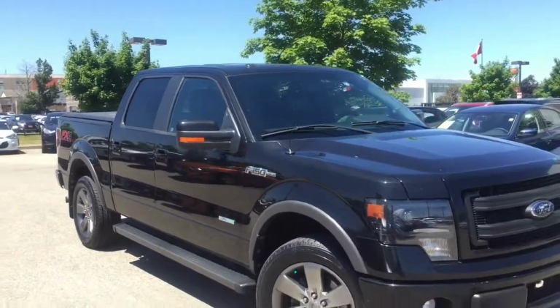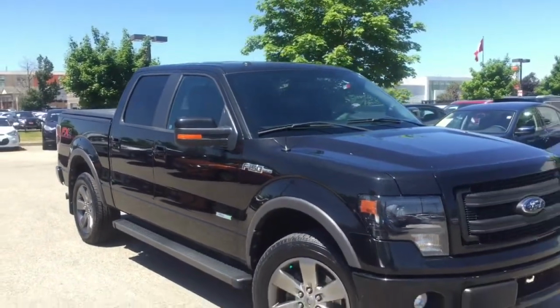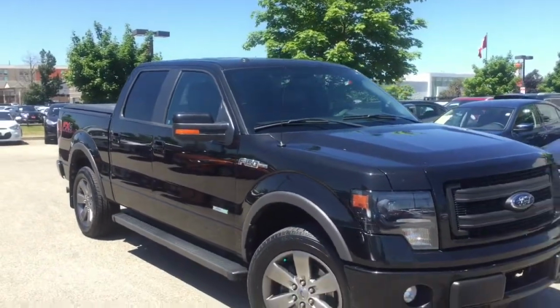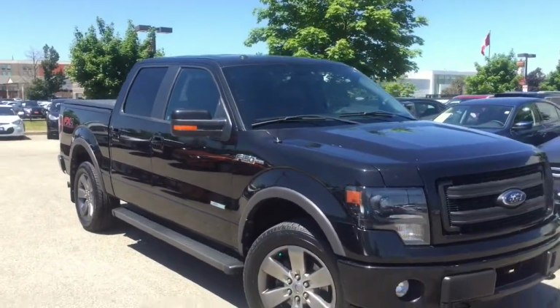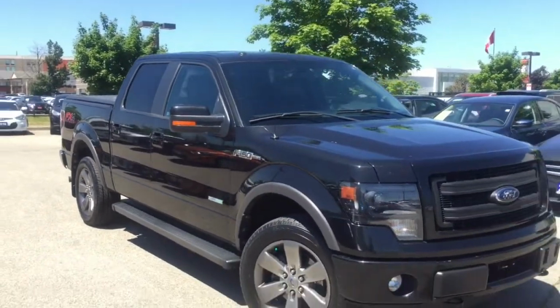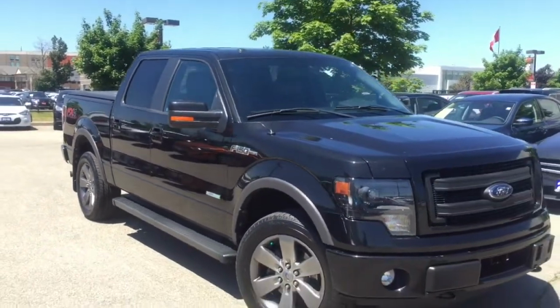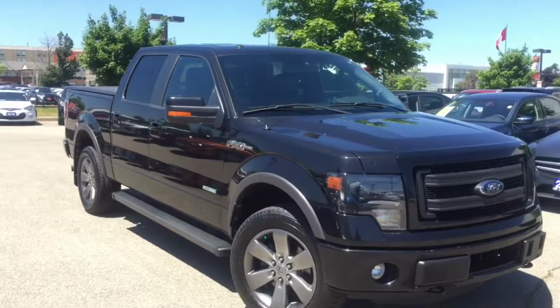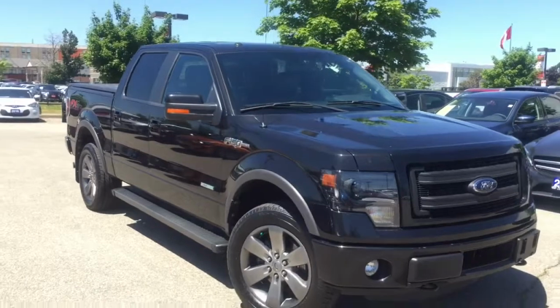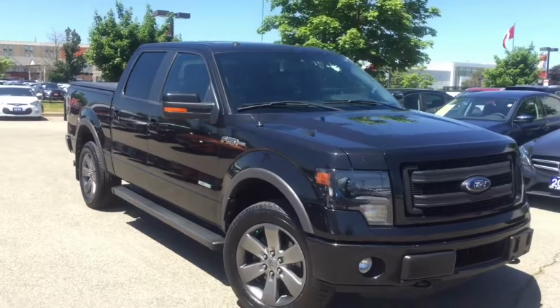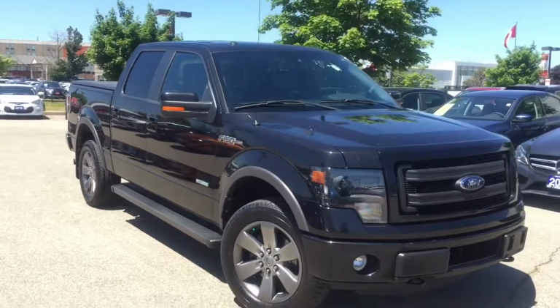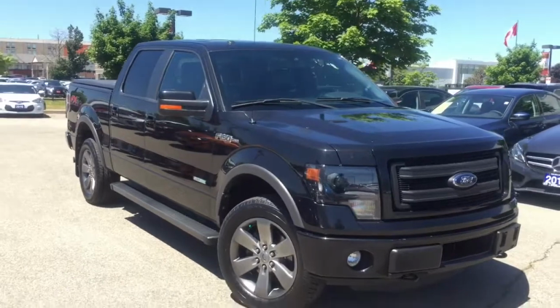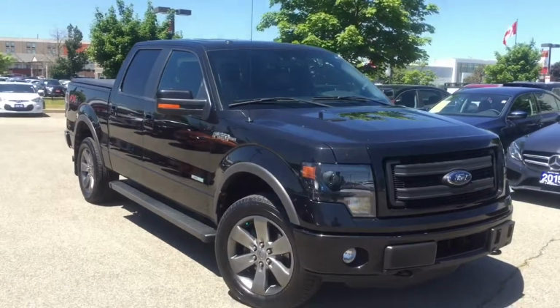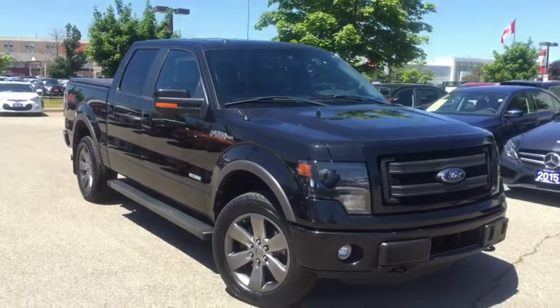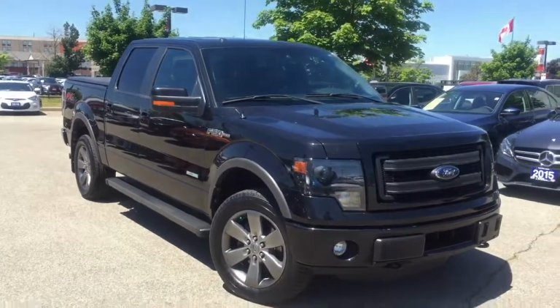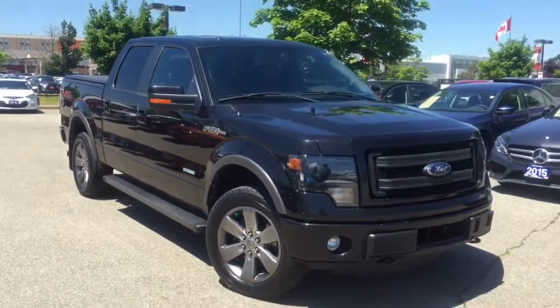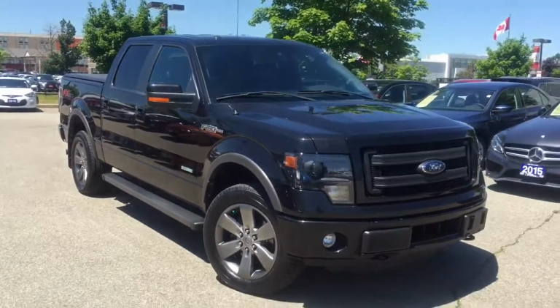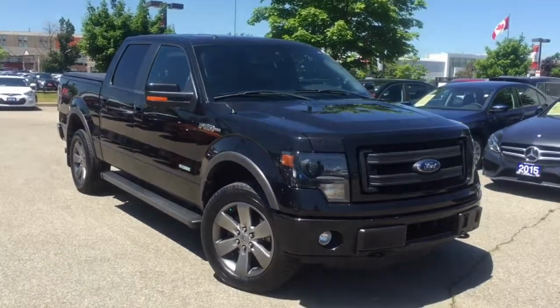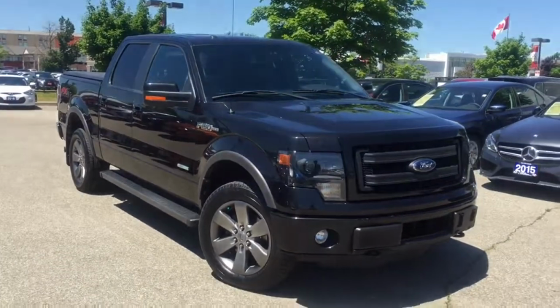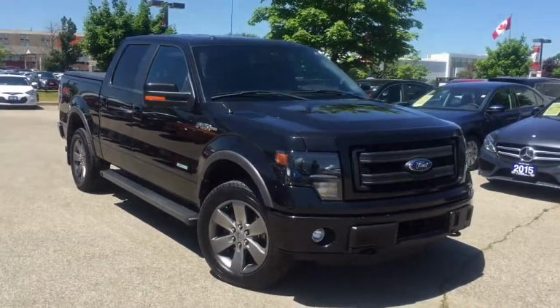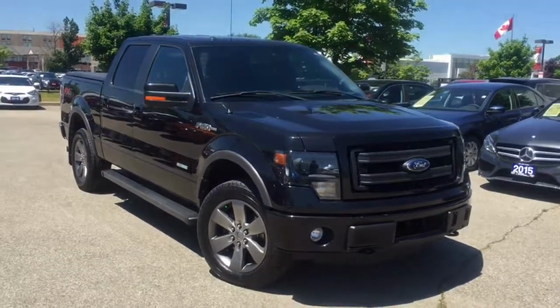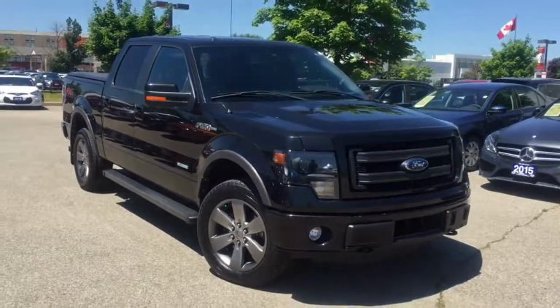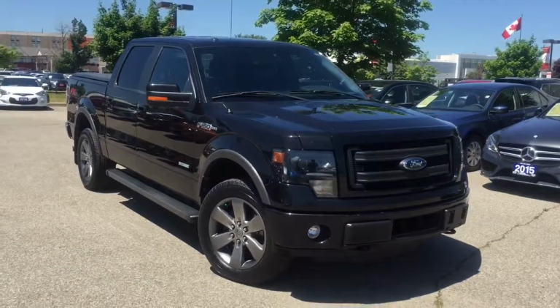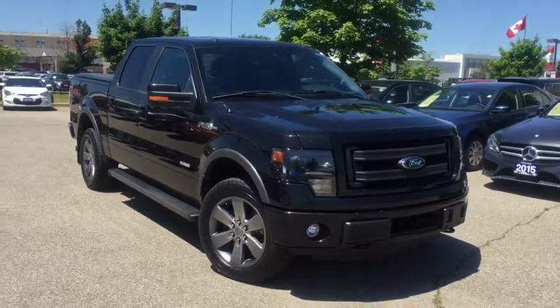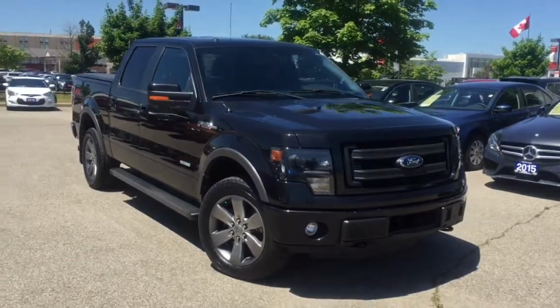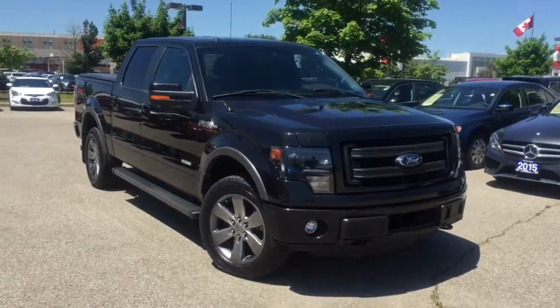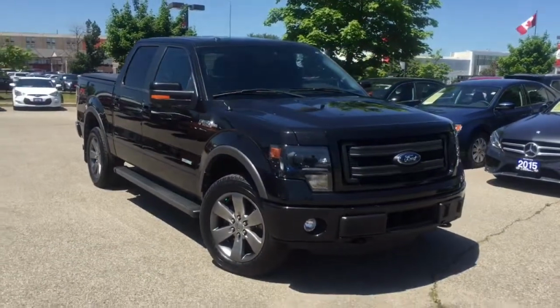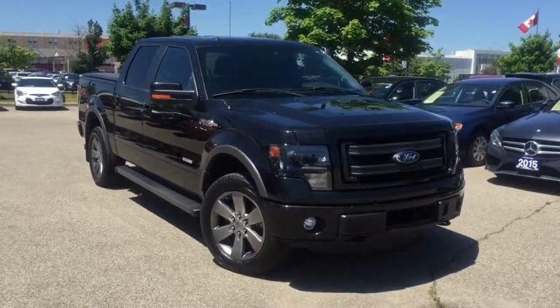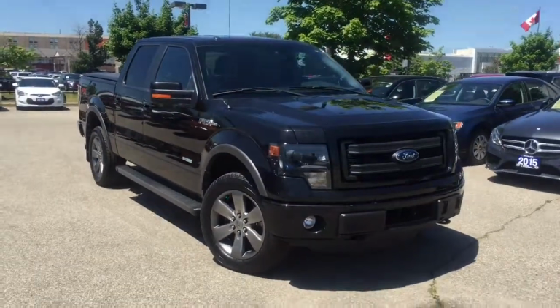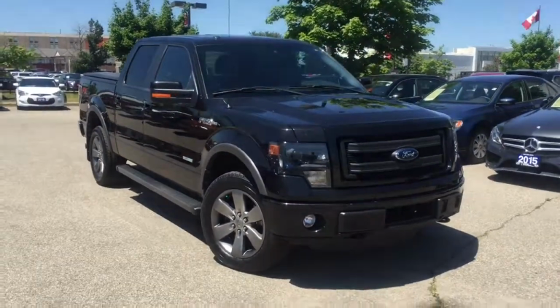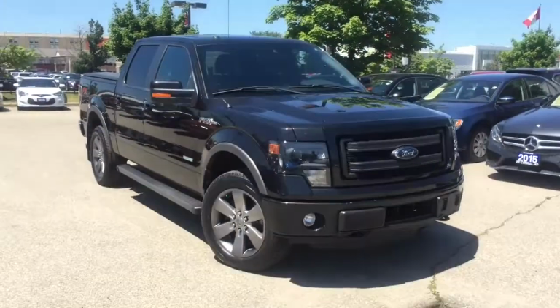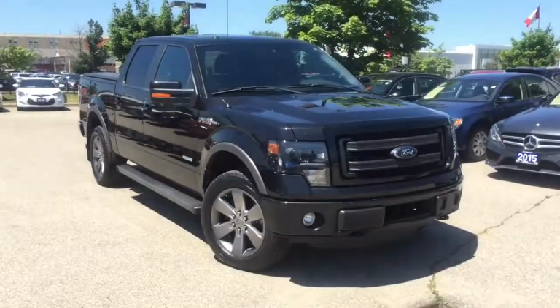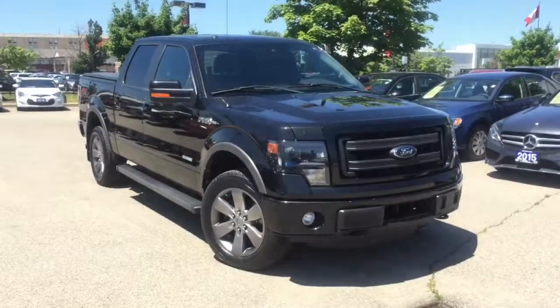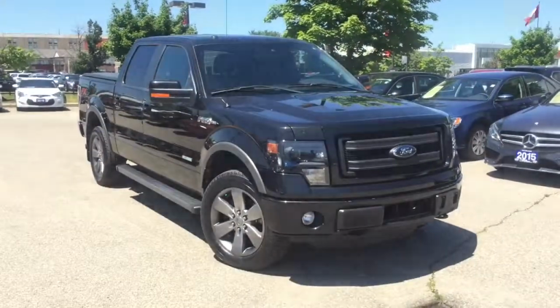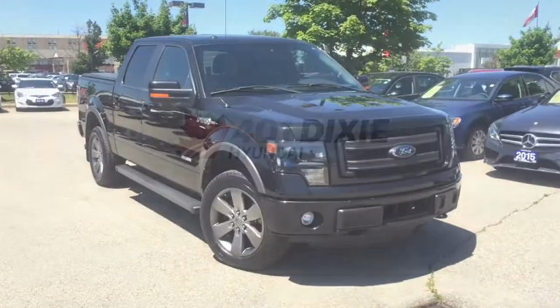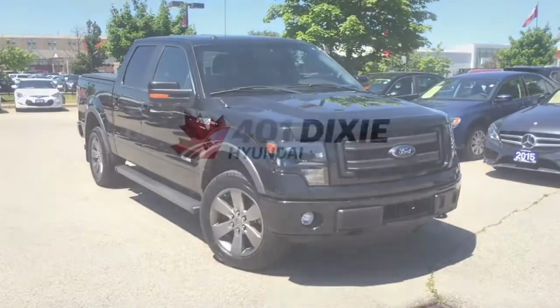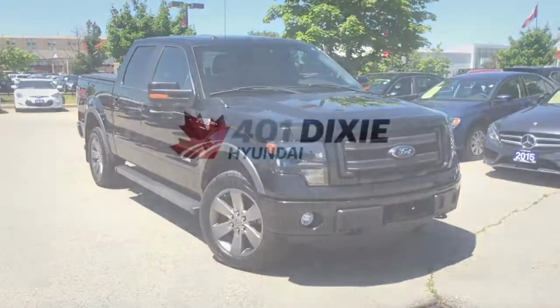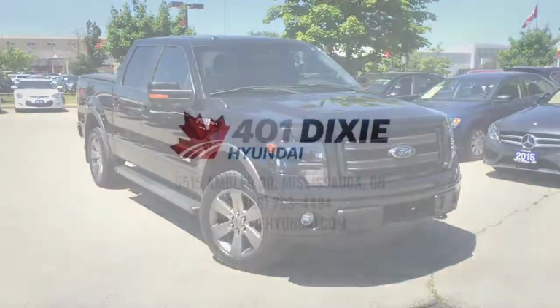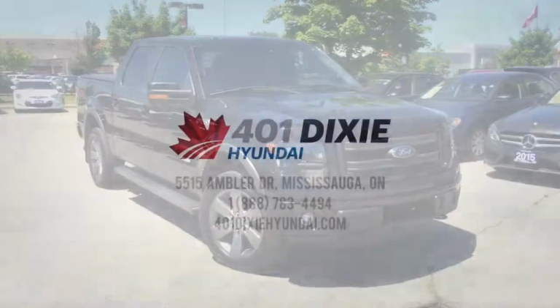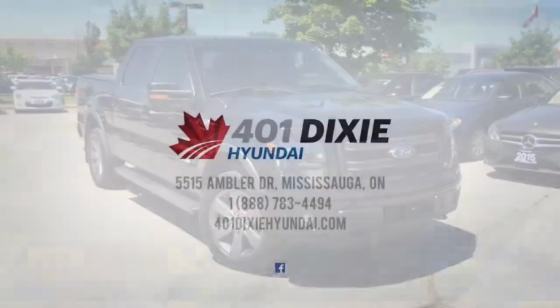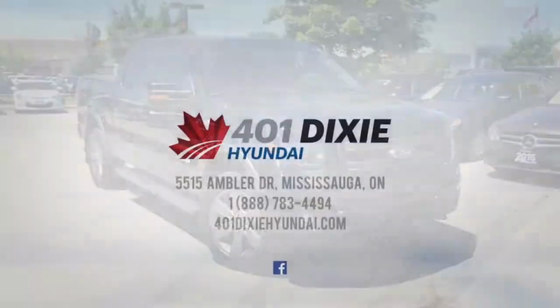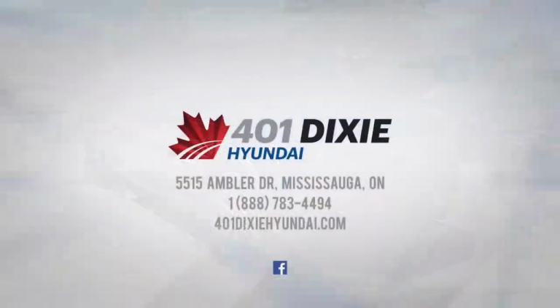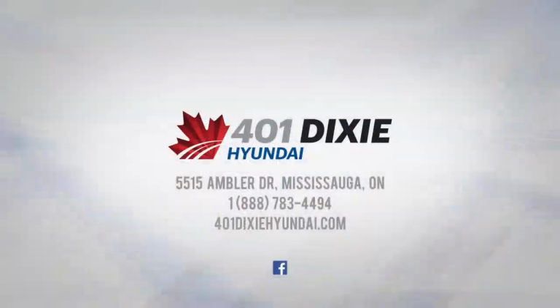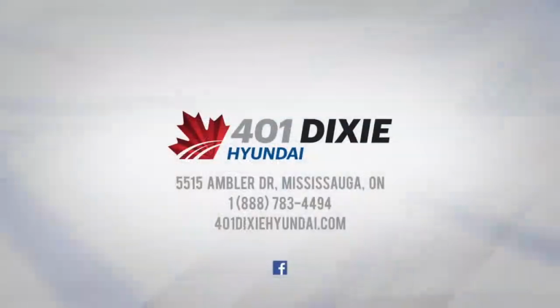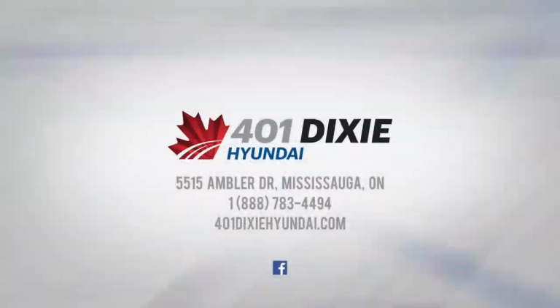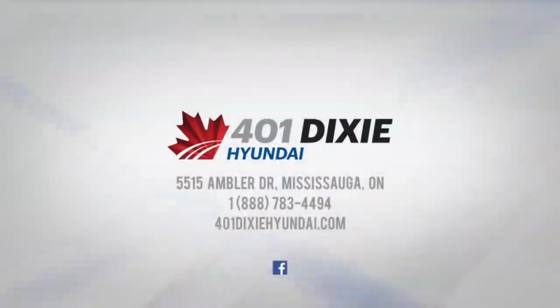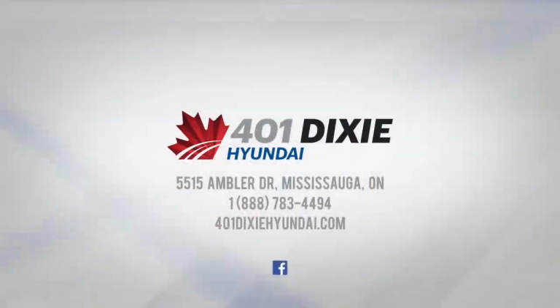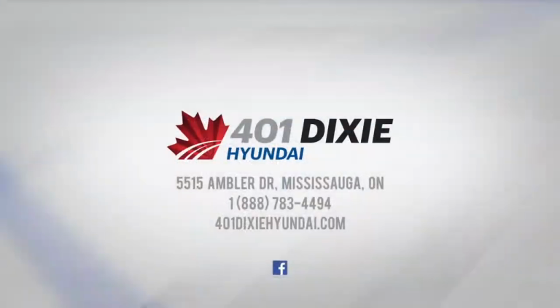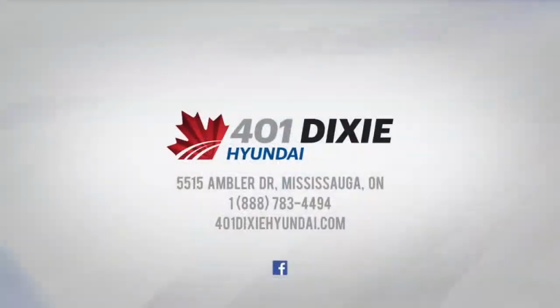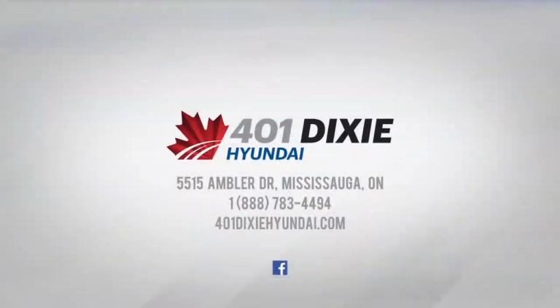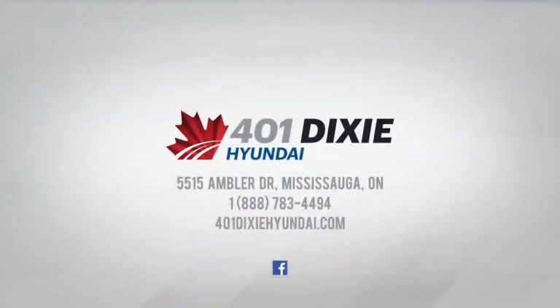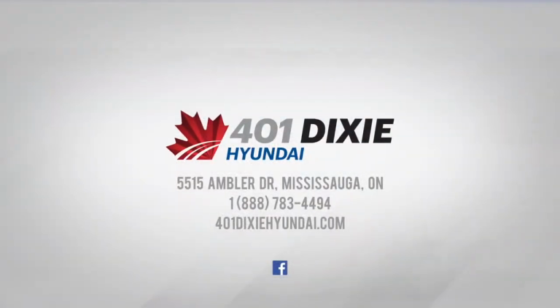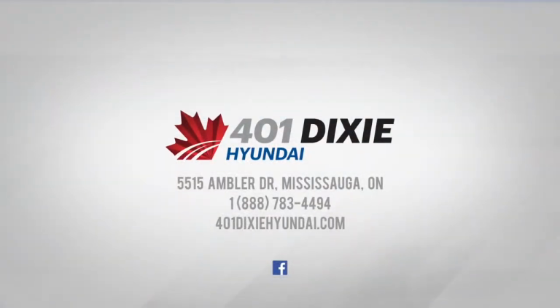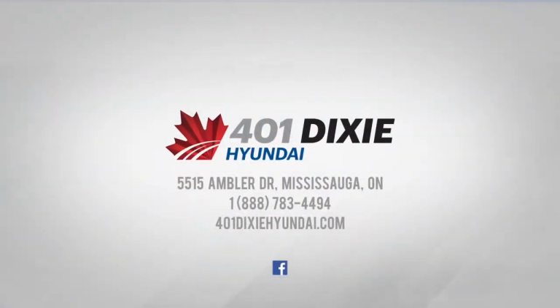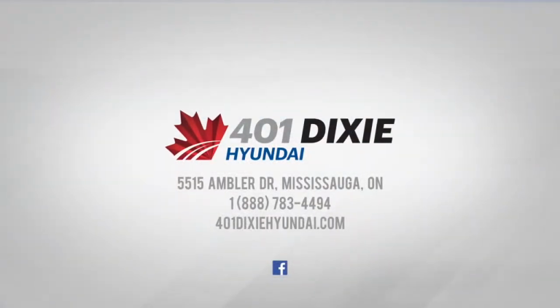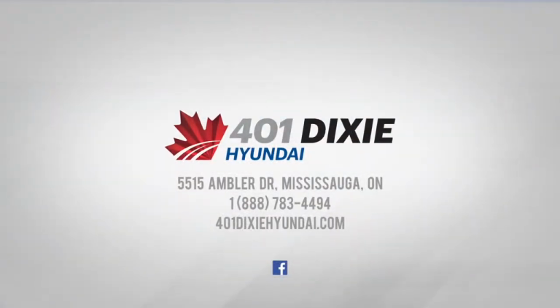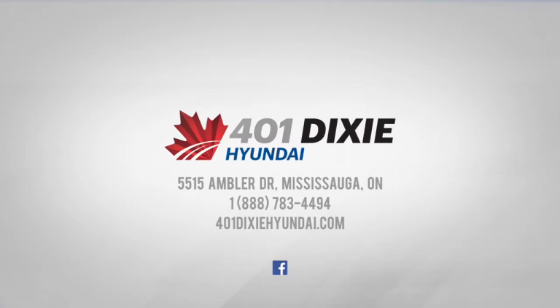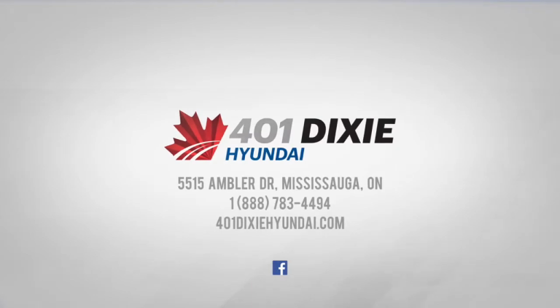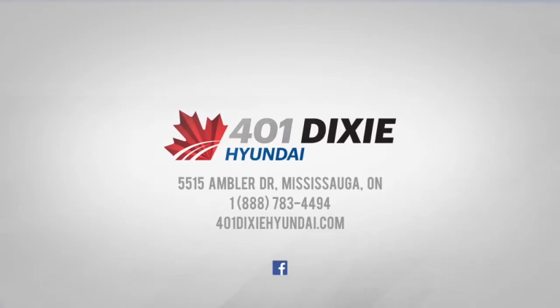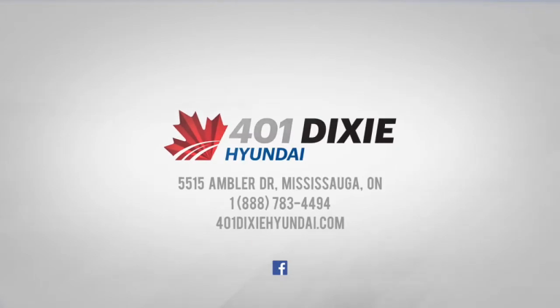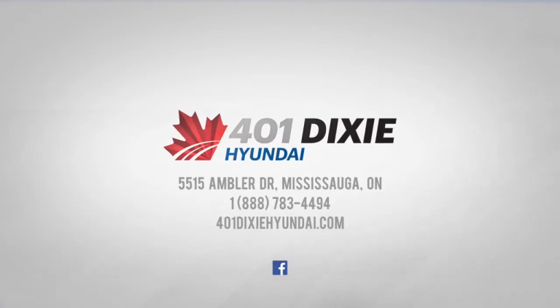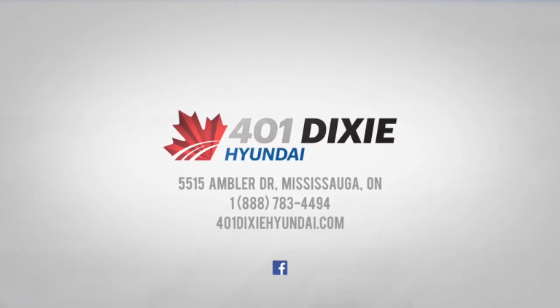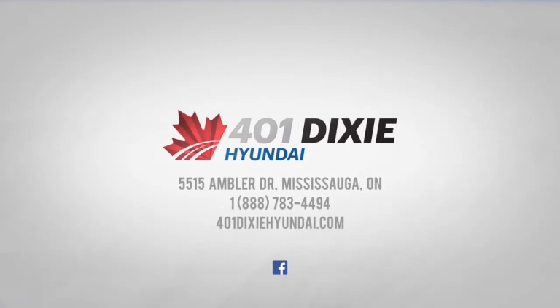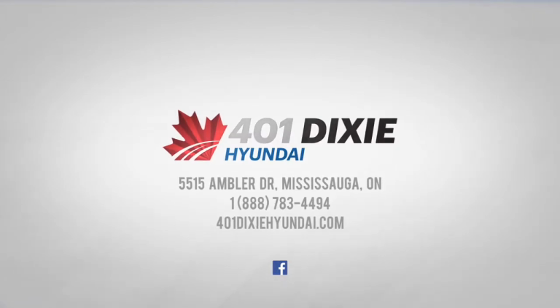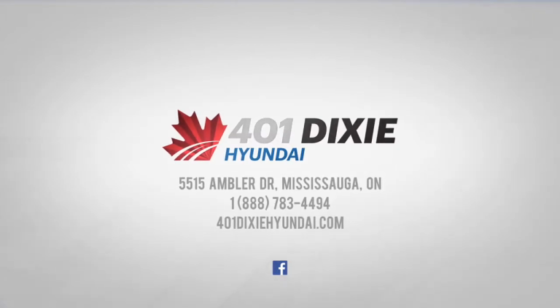The 2014 Ford F-150. Settle in and experience the rush.